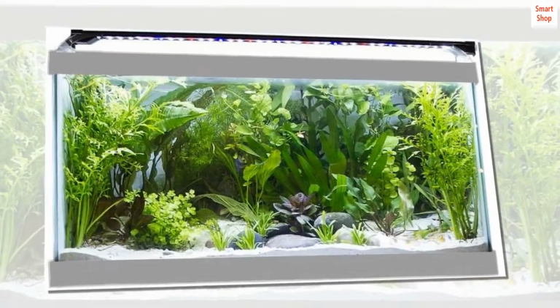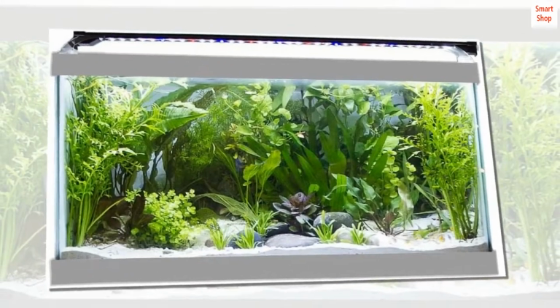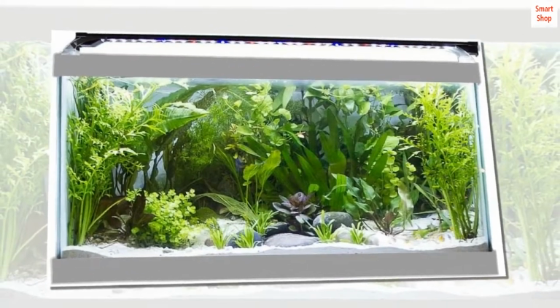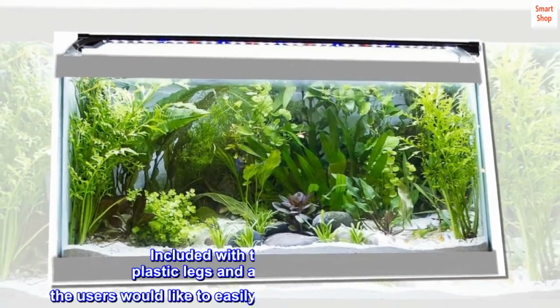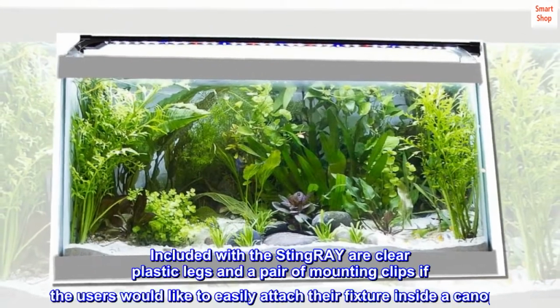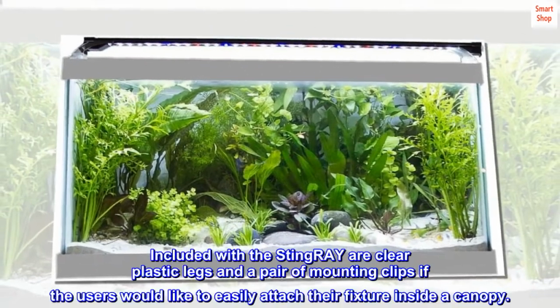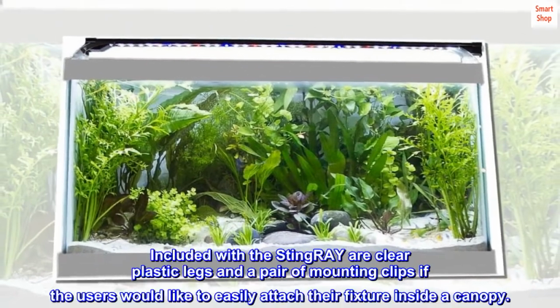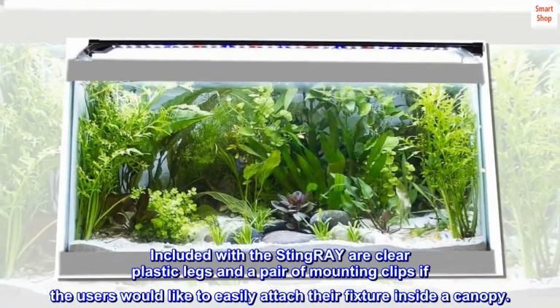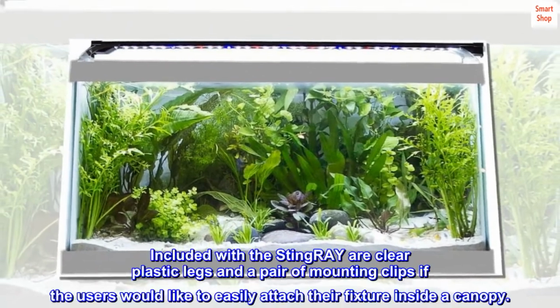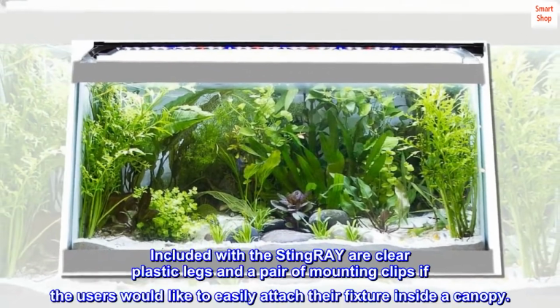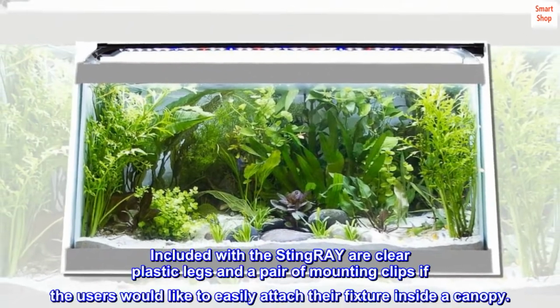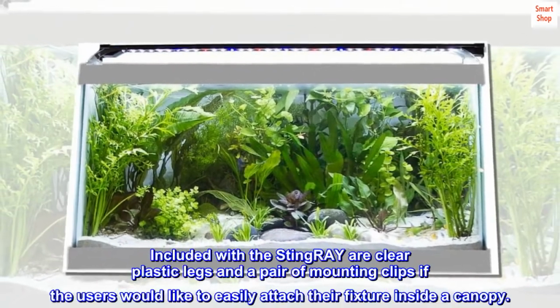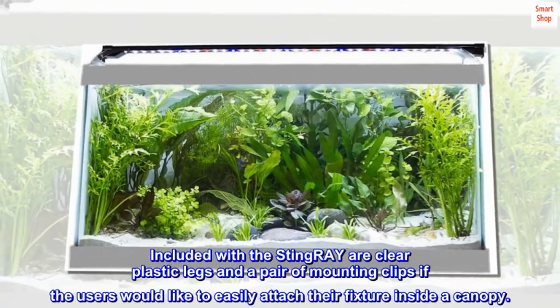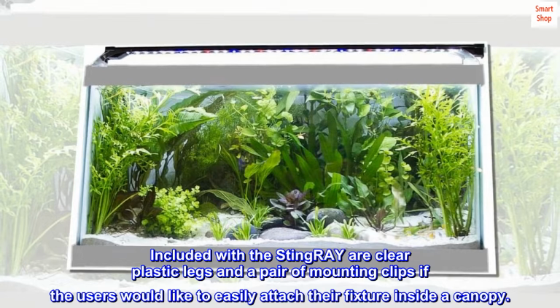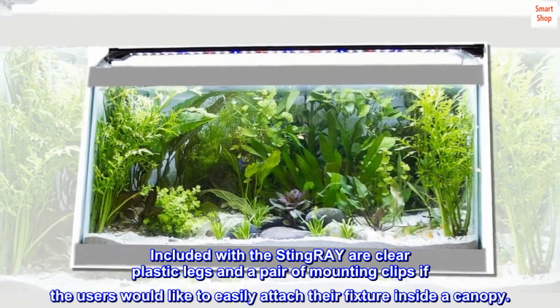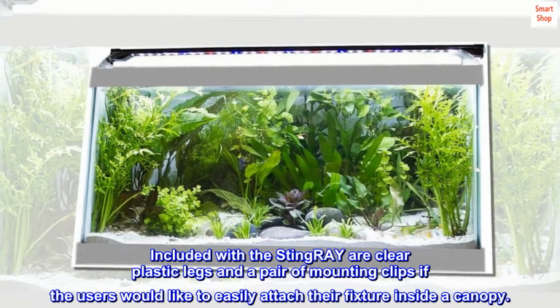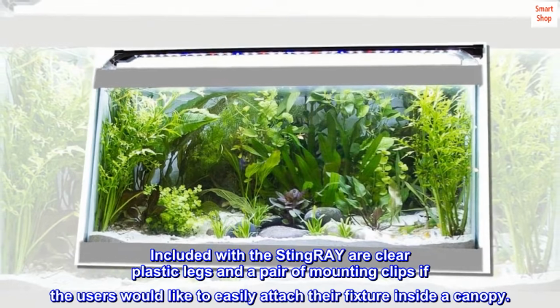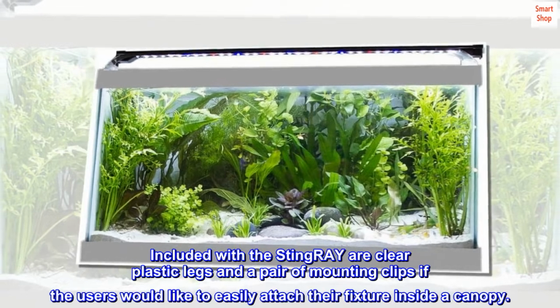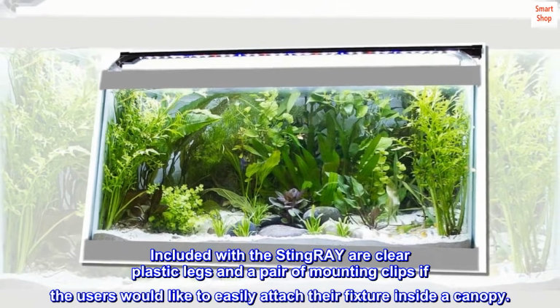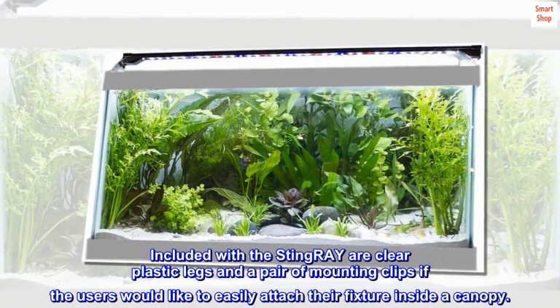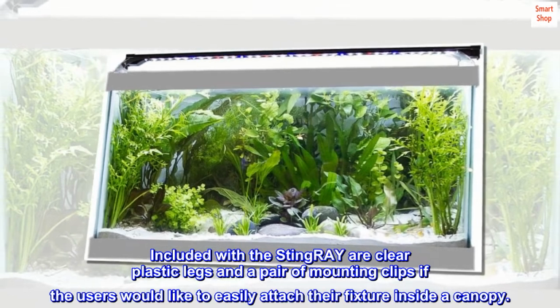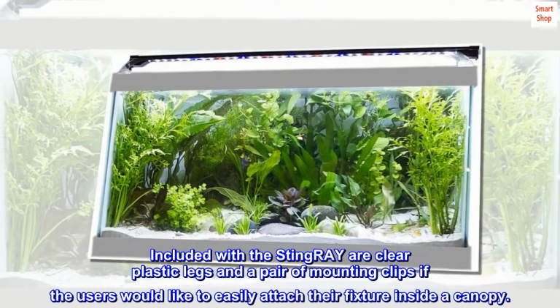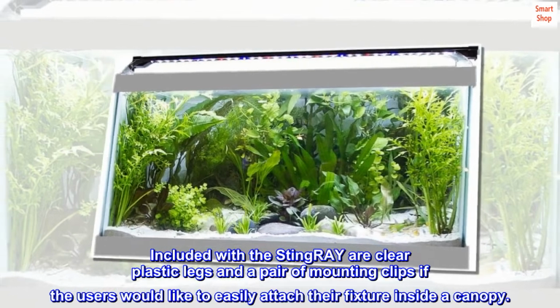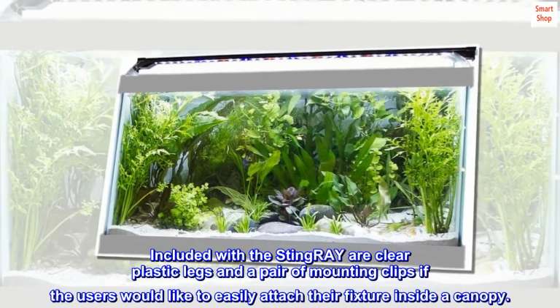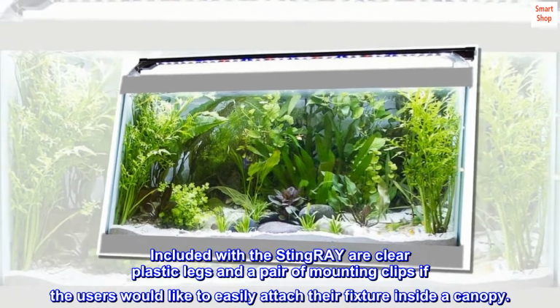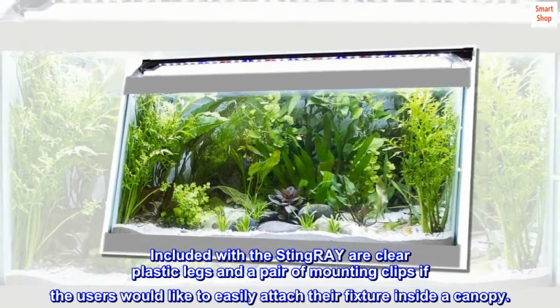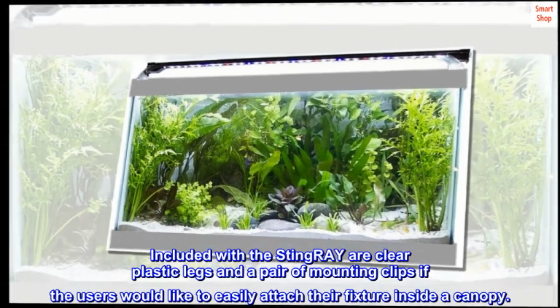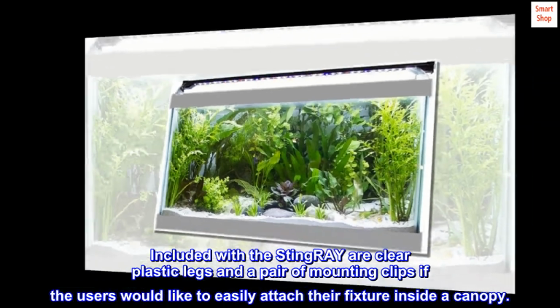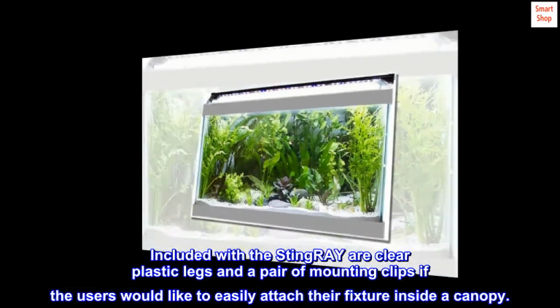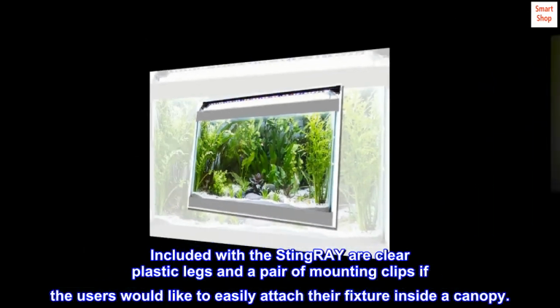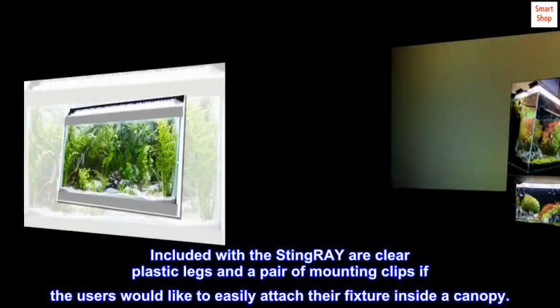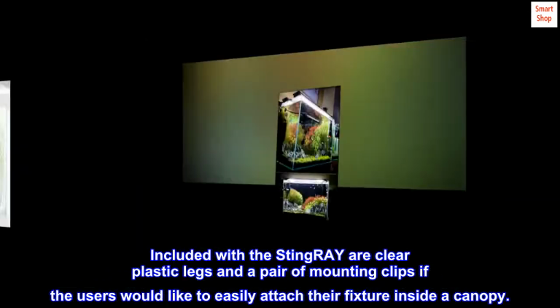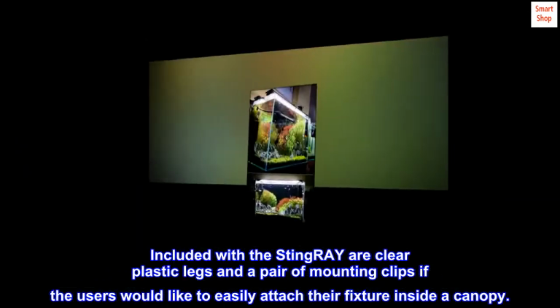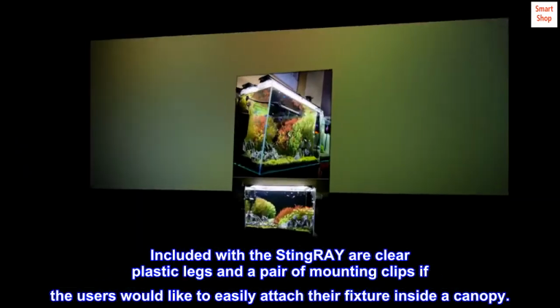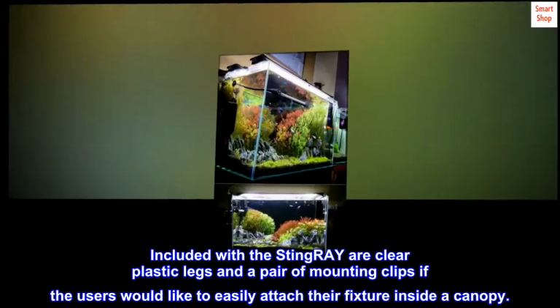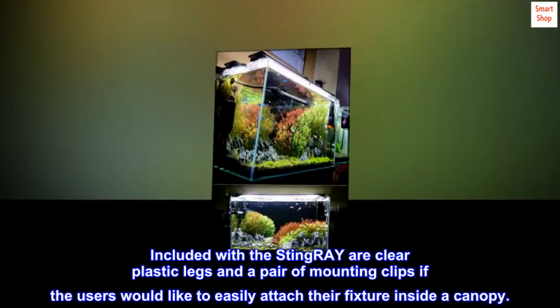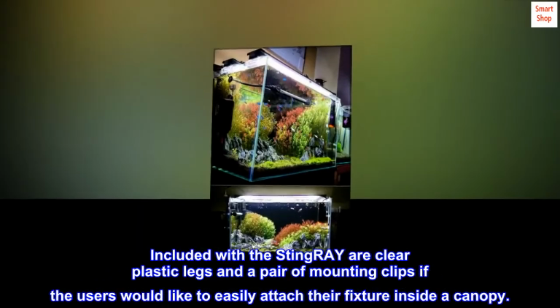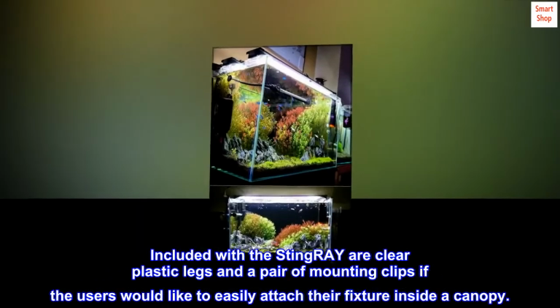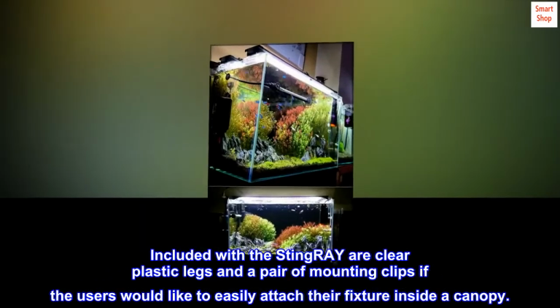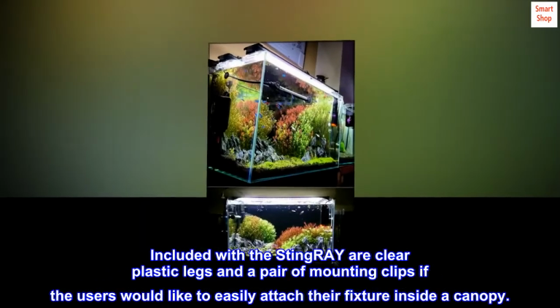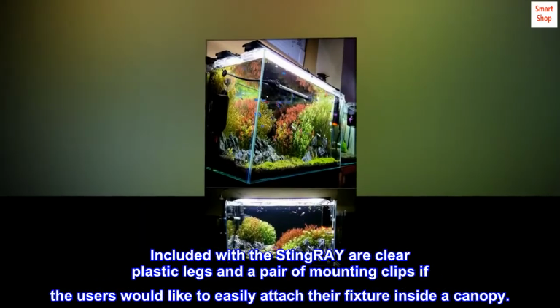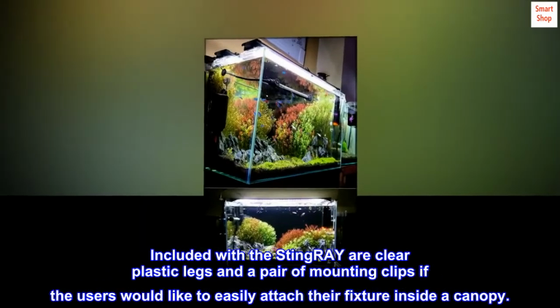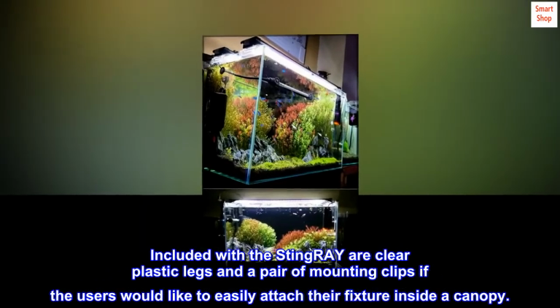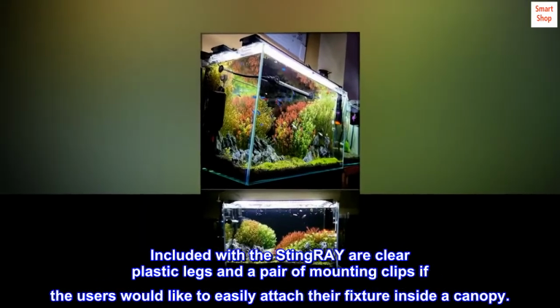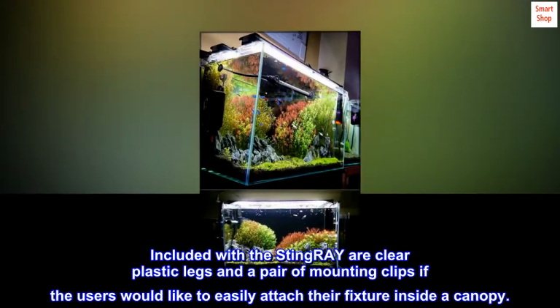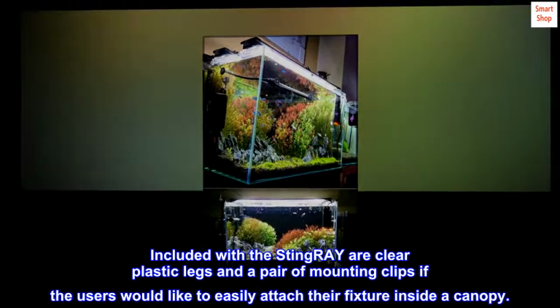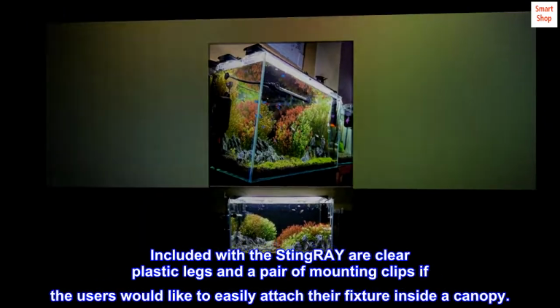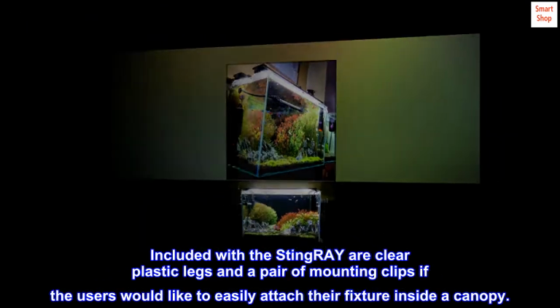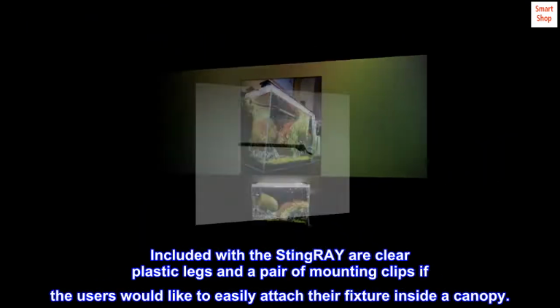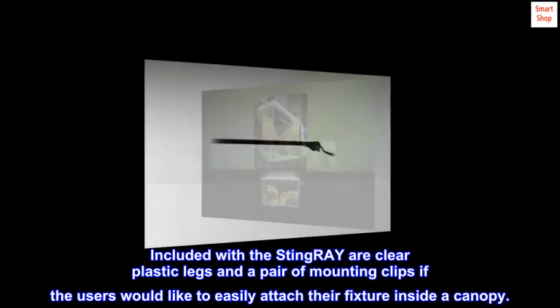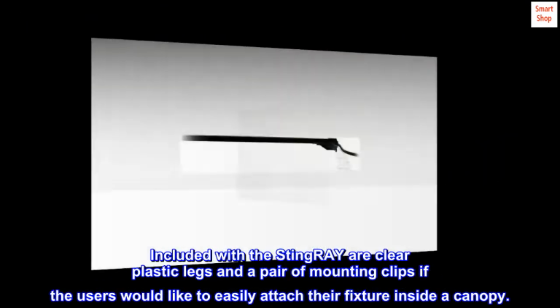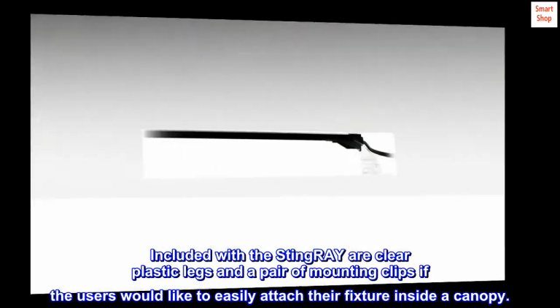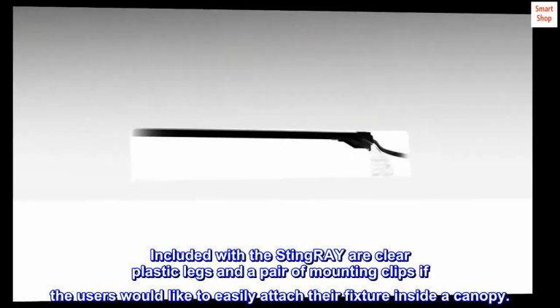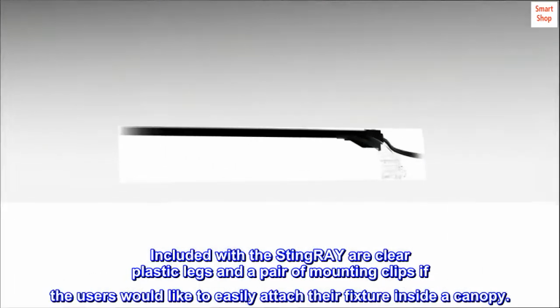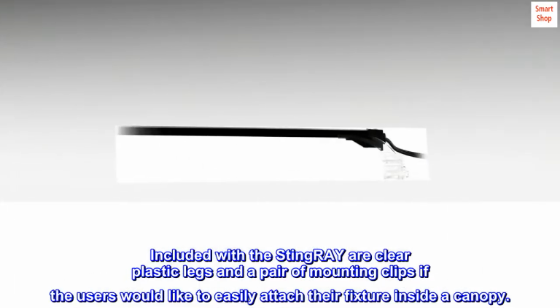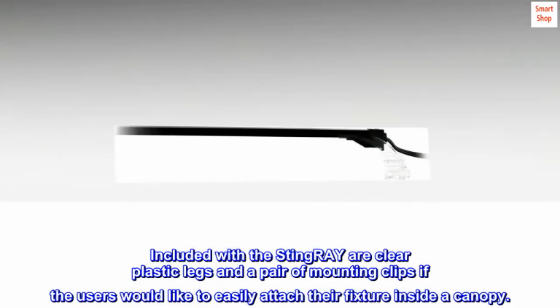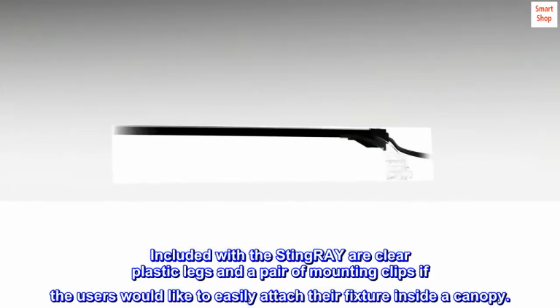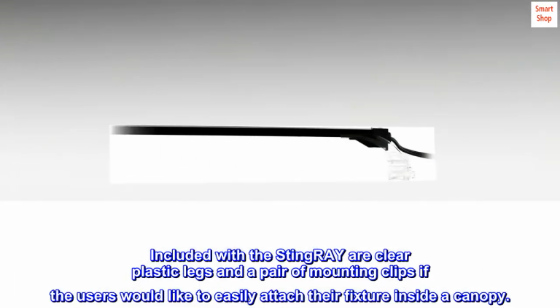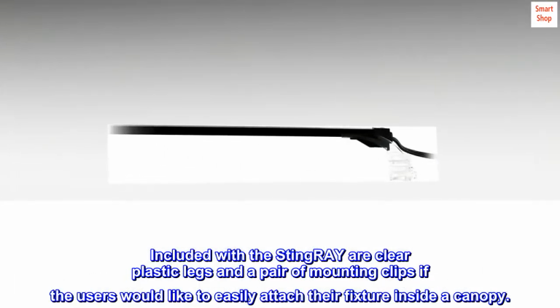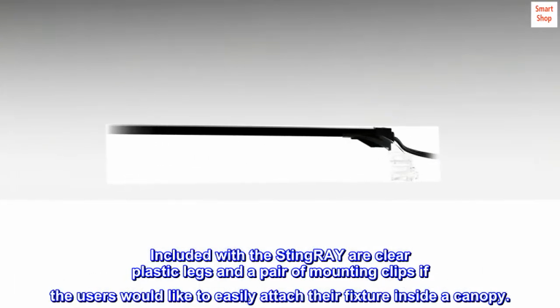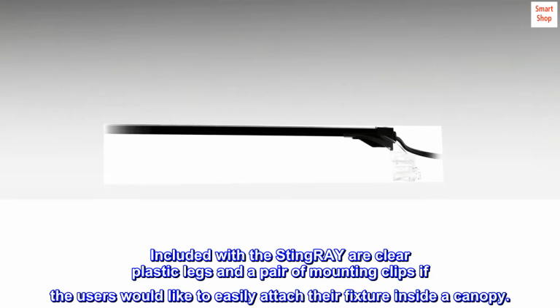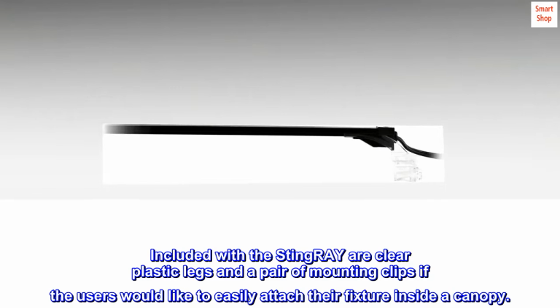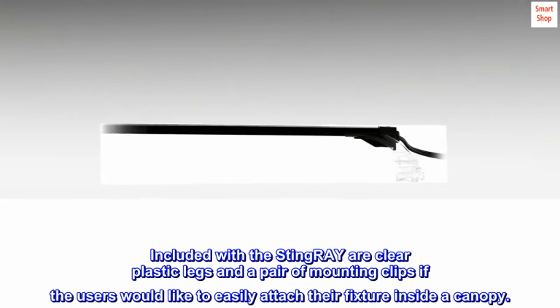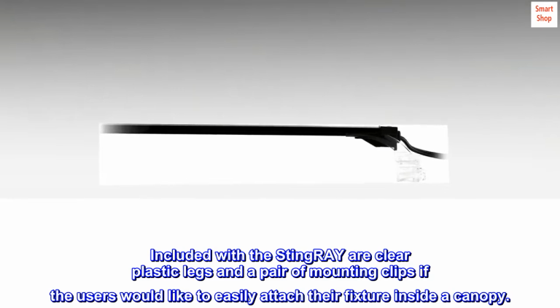Included with the Stingray are clear plastic legs and a pair of mounting clips if users would like to easily attach their fixture inside a canopy.